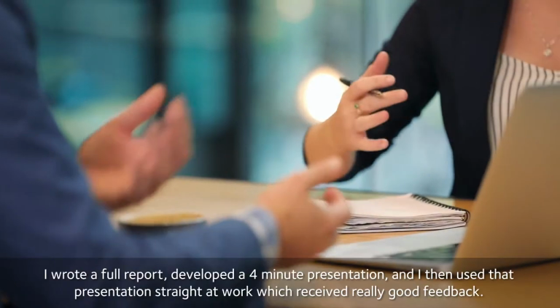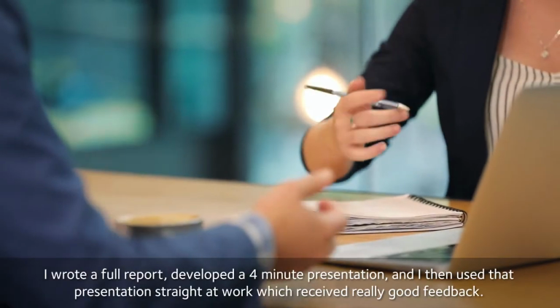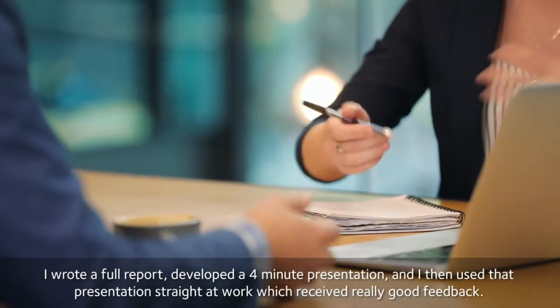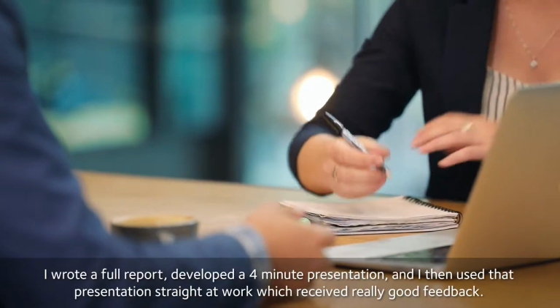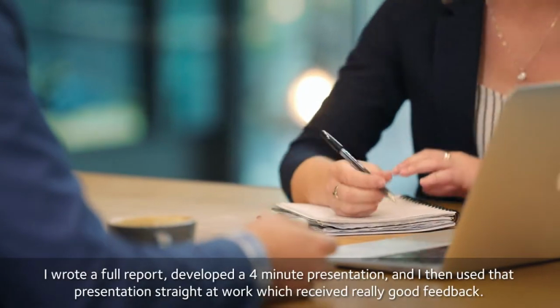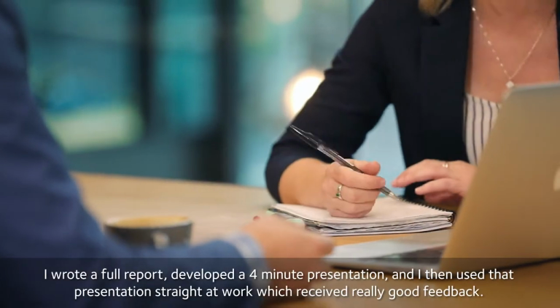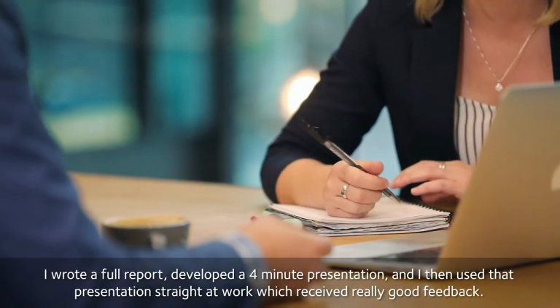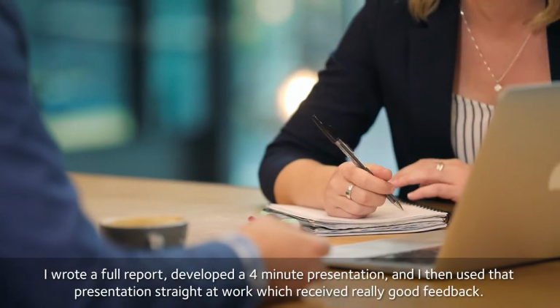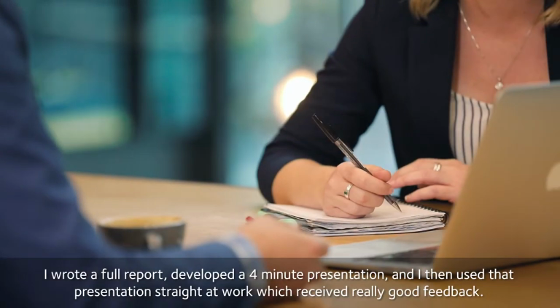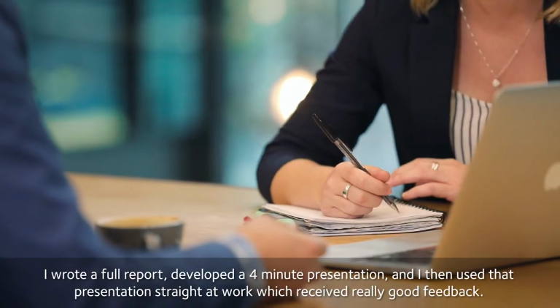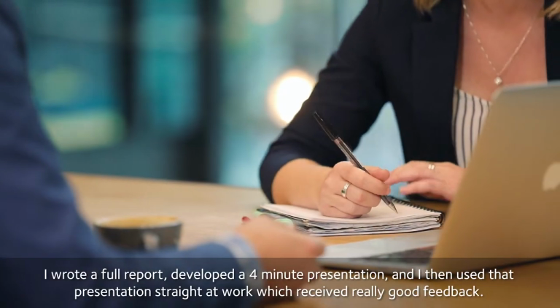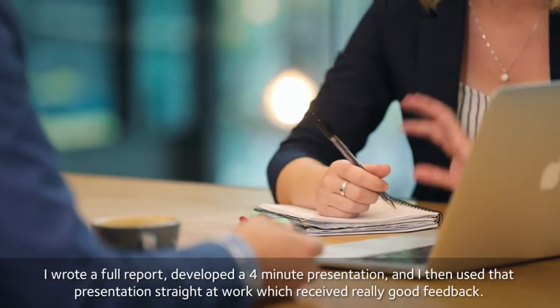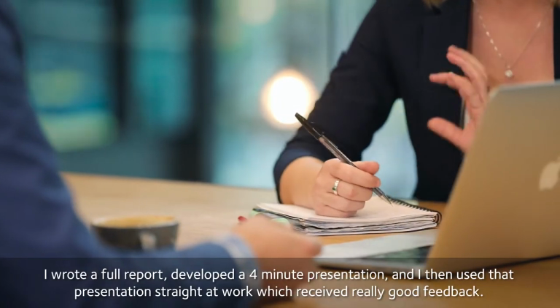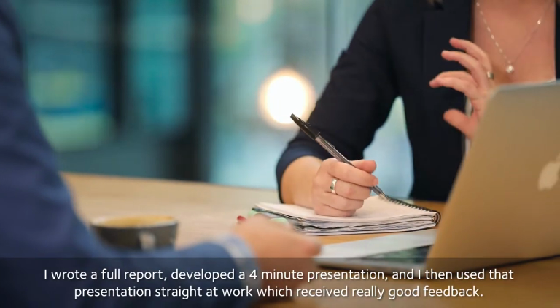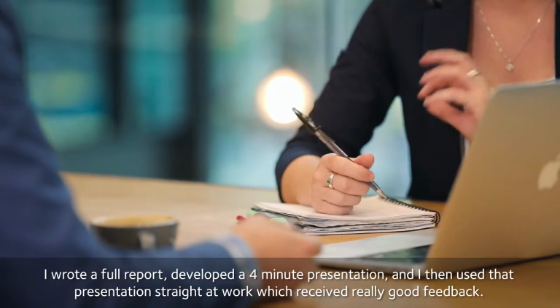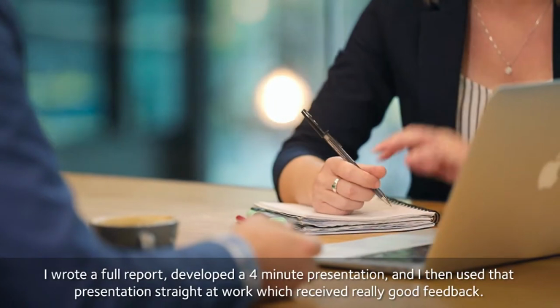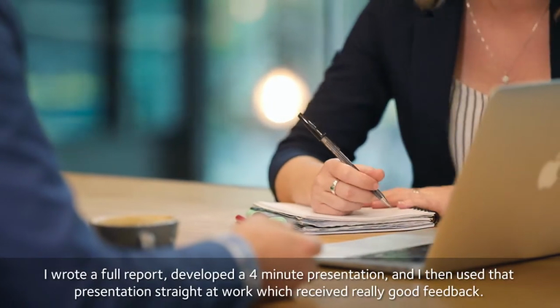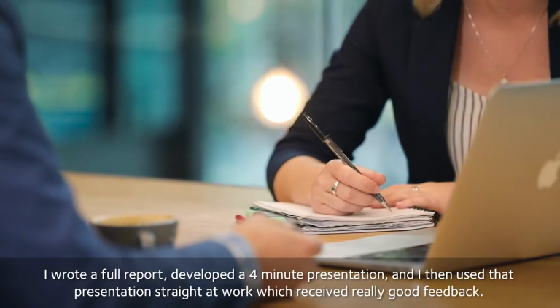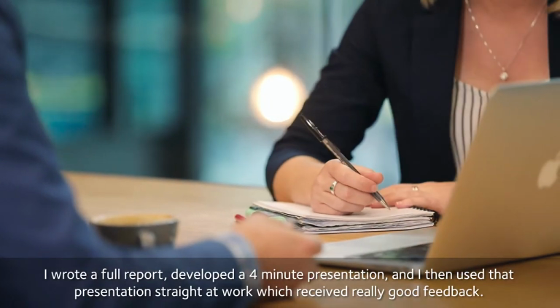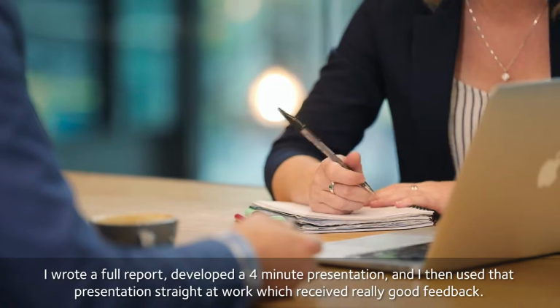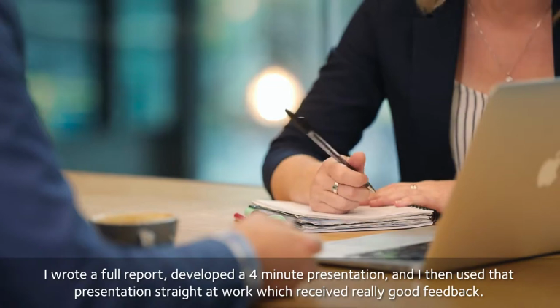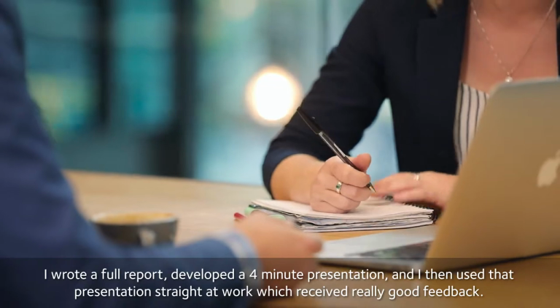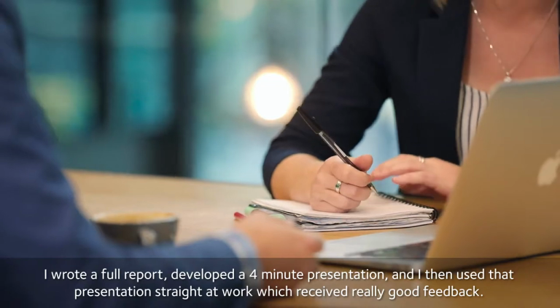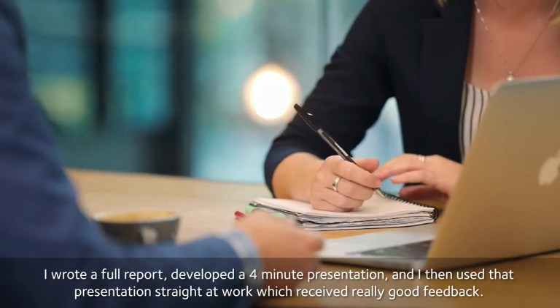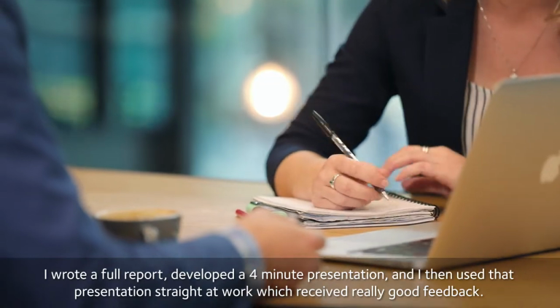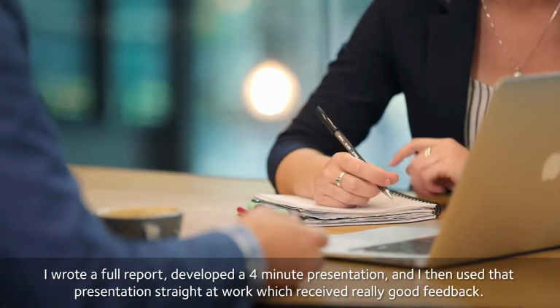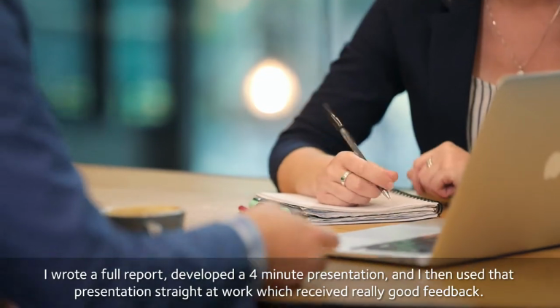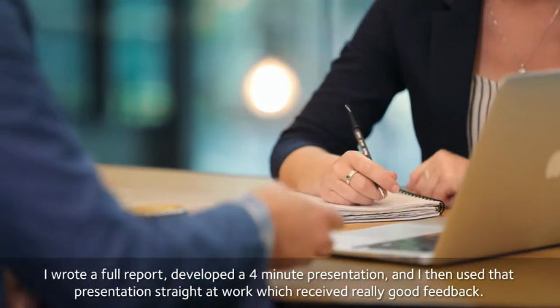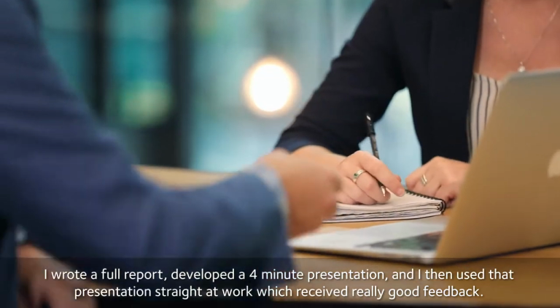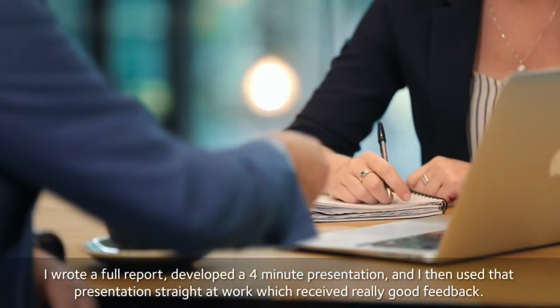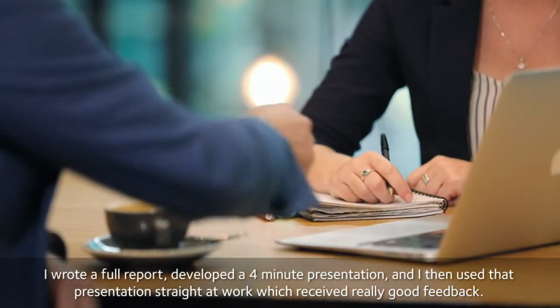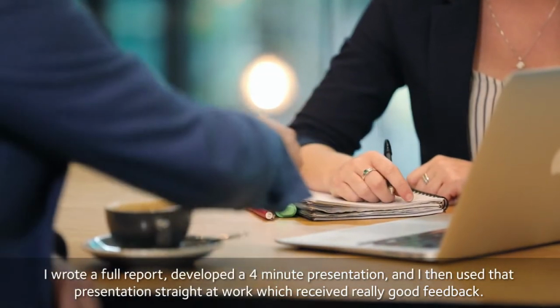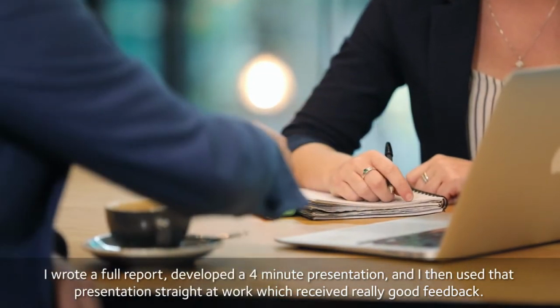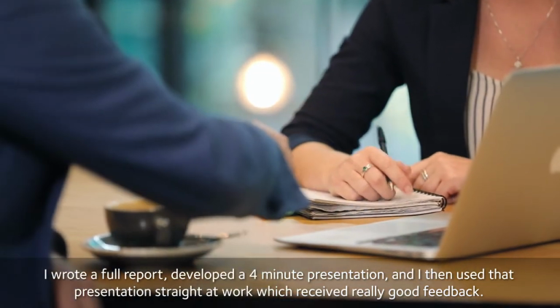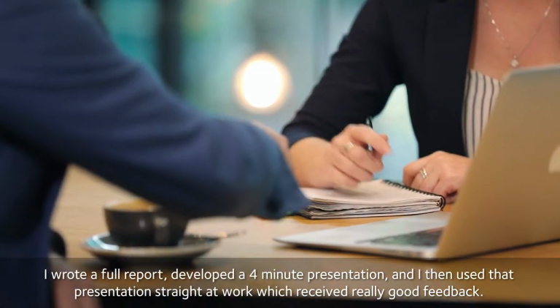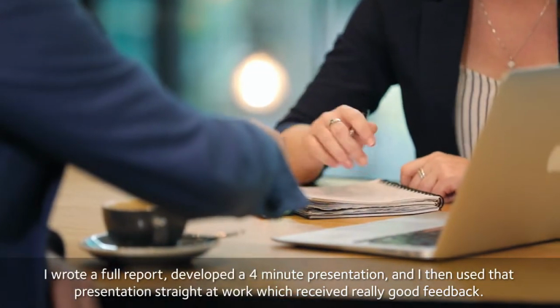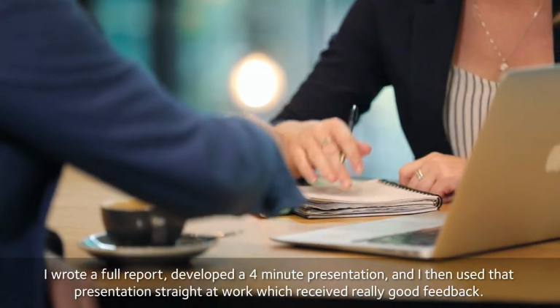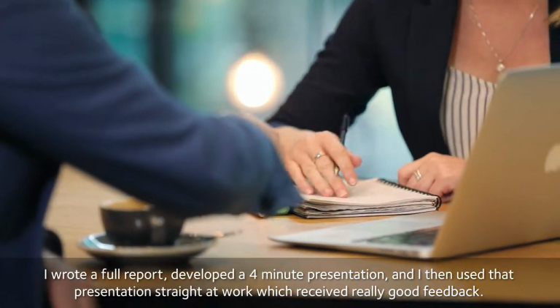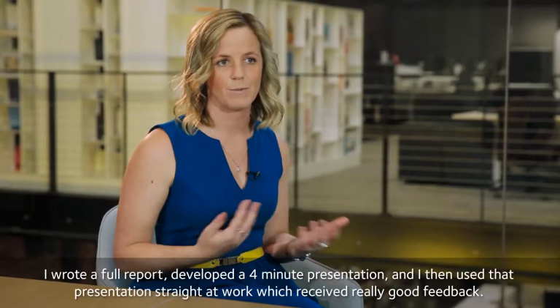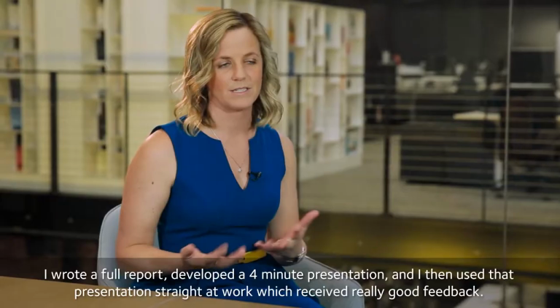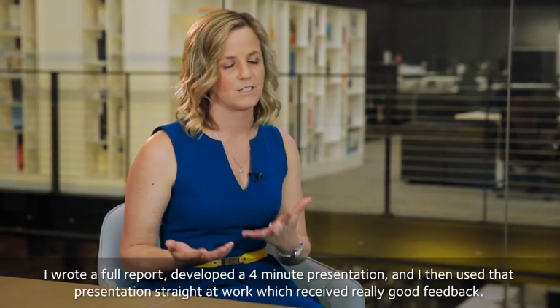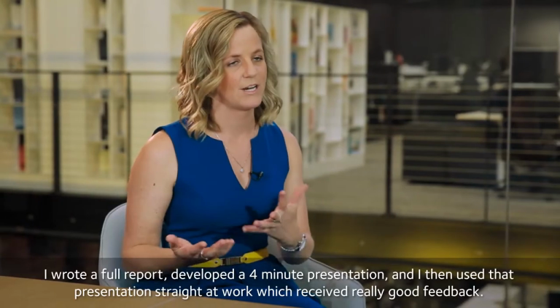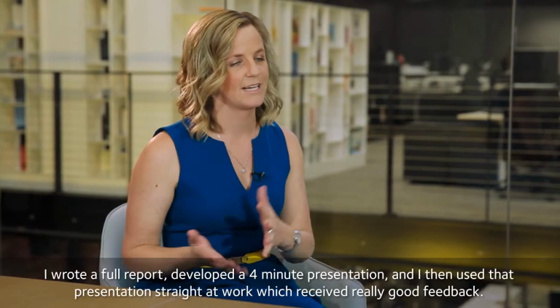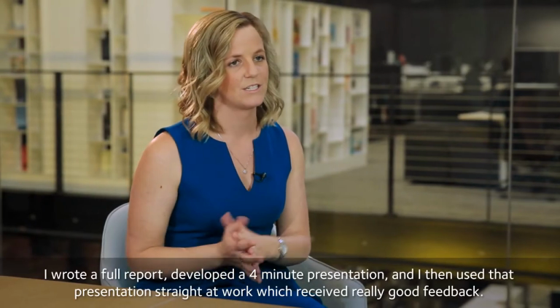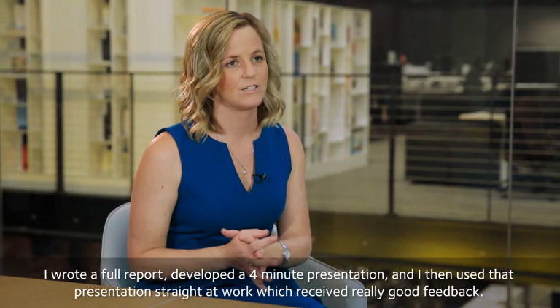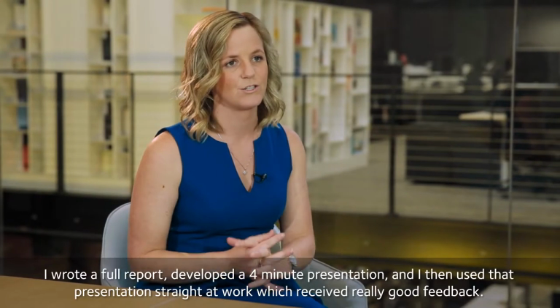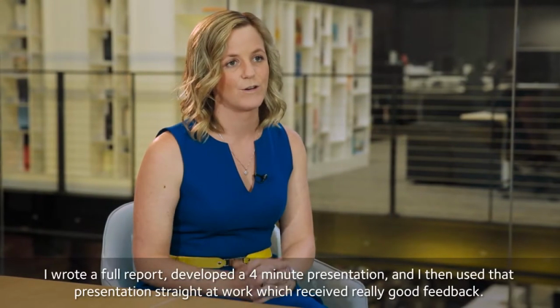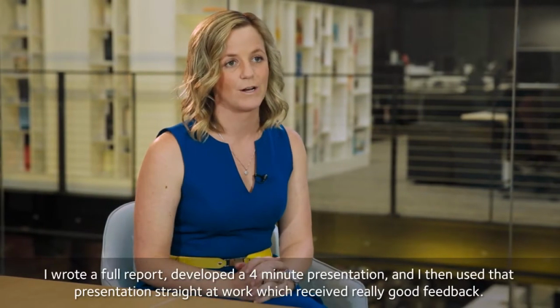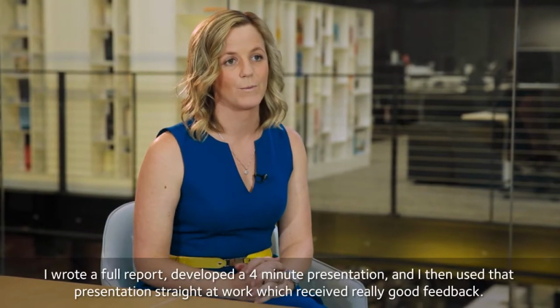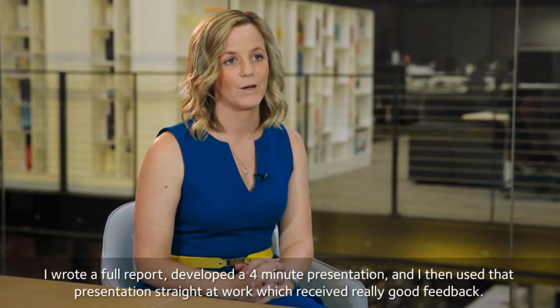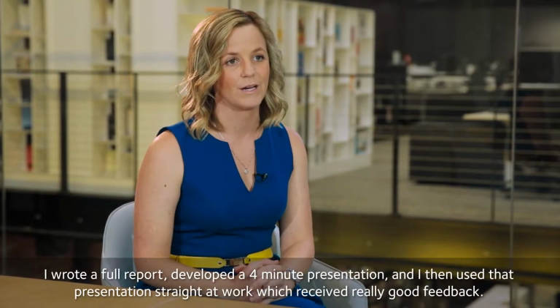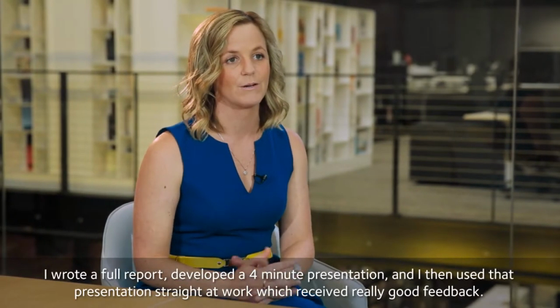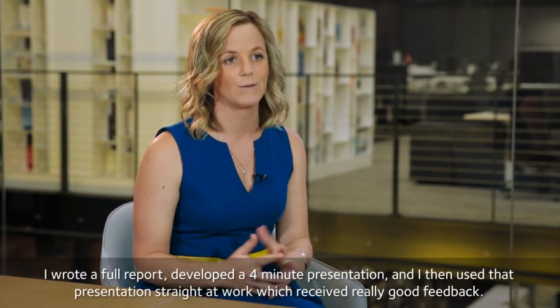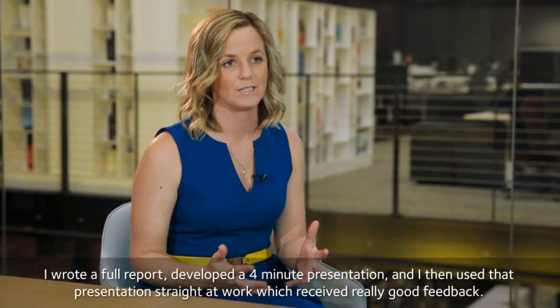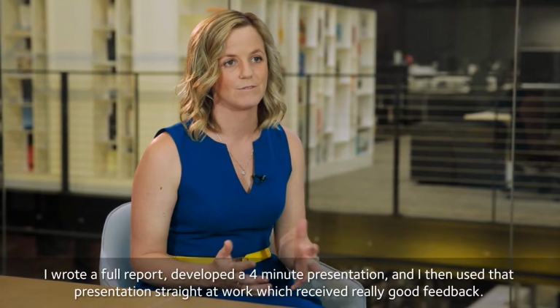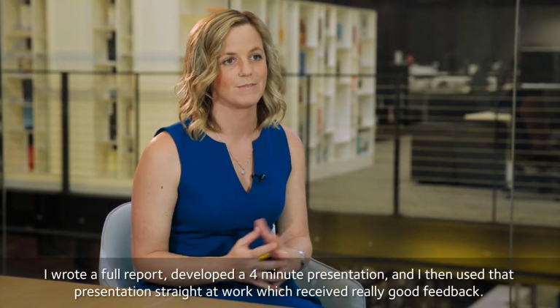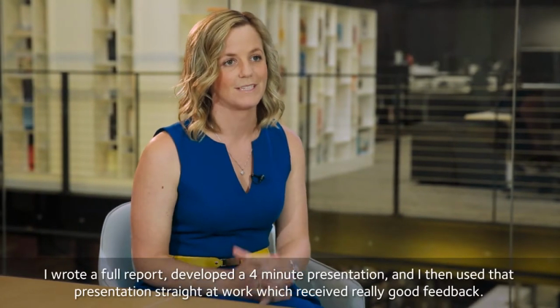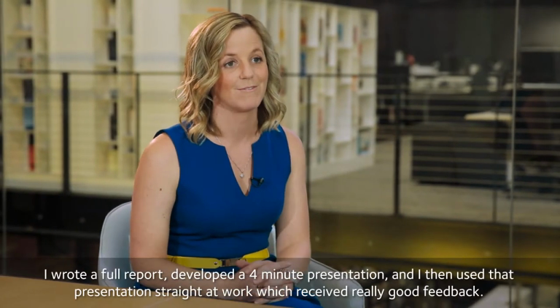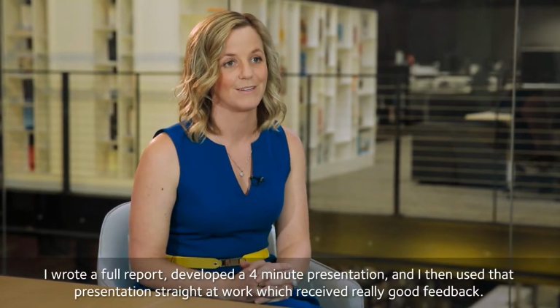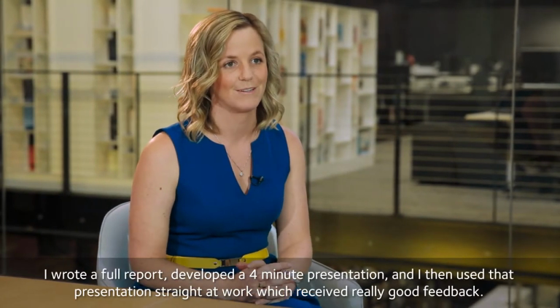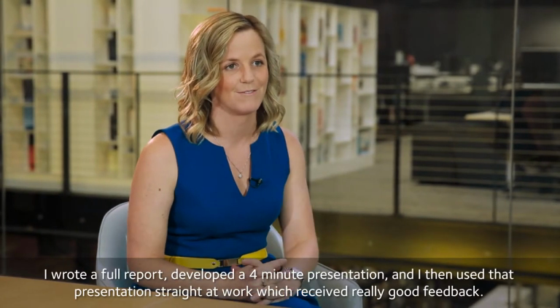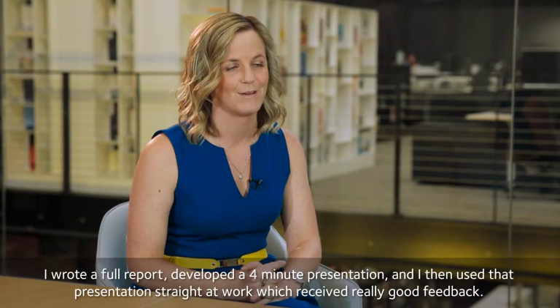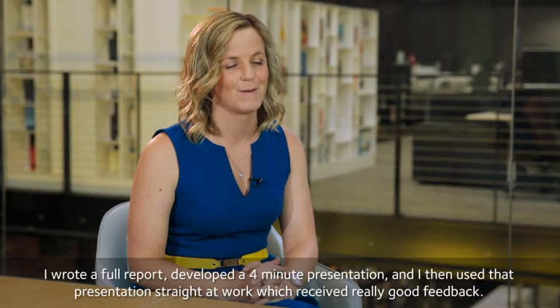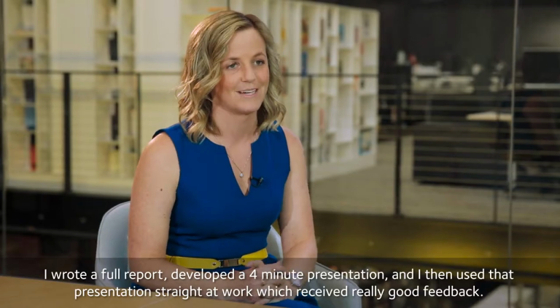I wrote a full report, developed a four-minute presentation, and I then used that presentation straight at work, which received really good feedback.